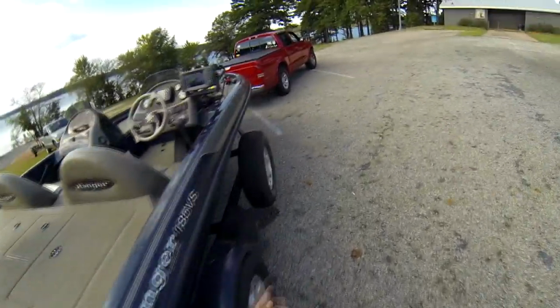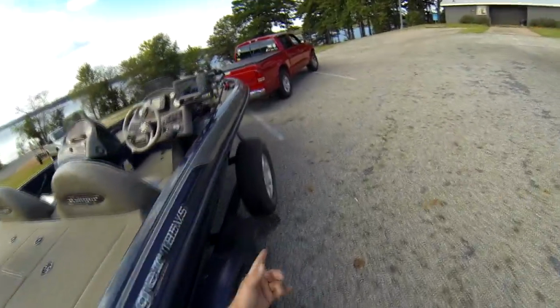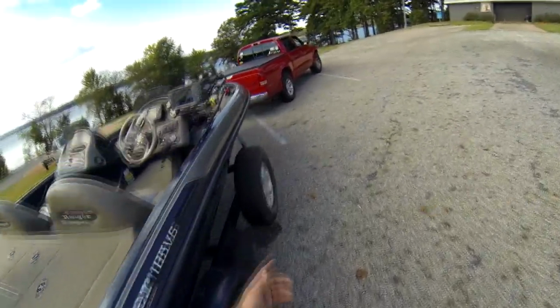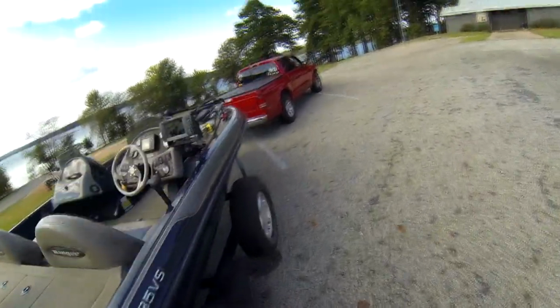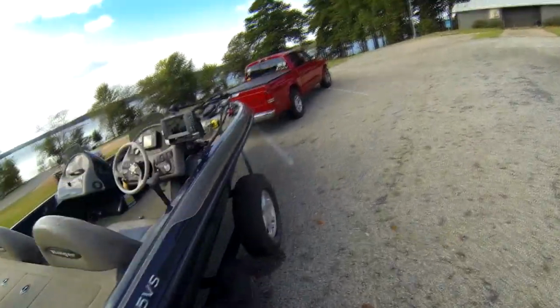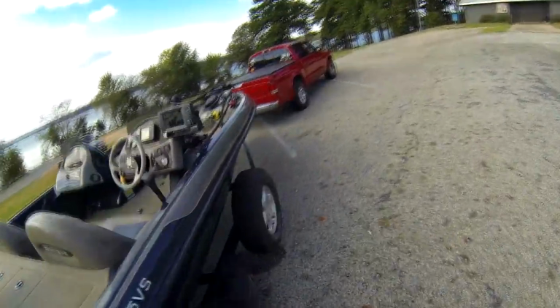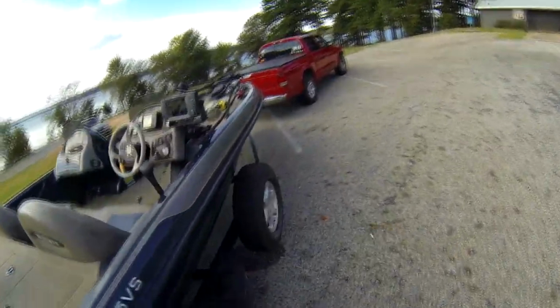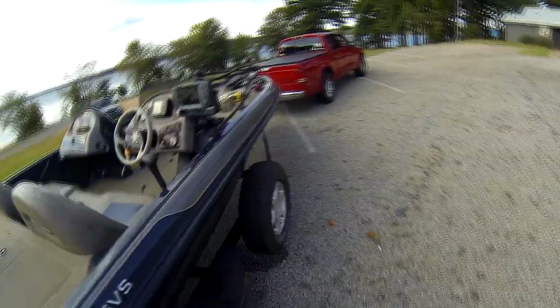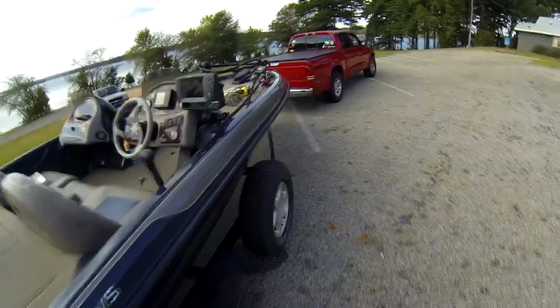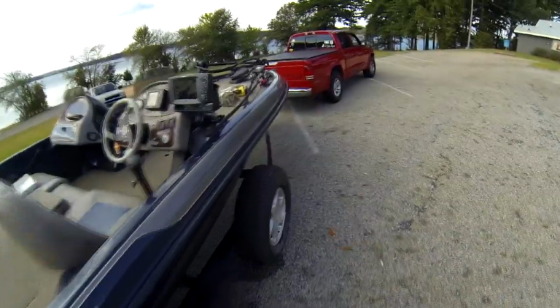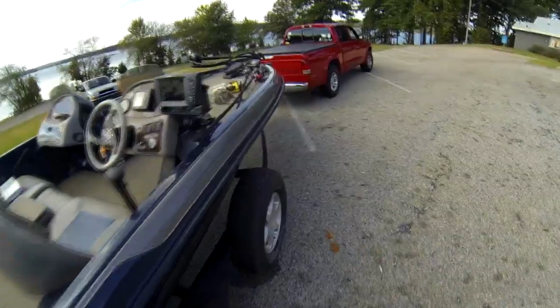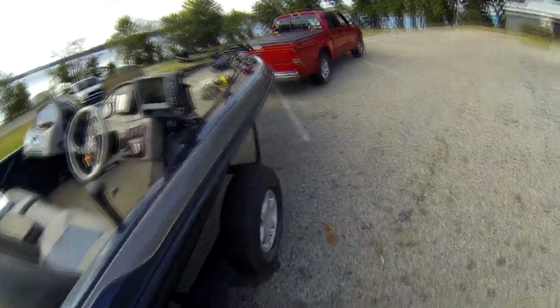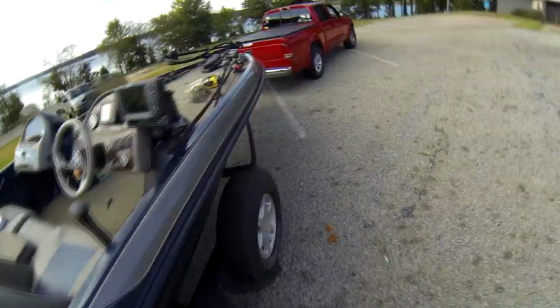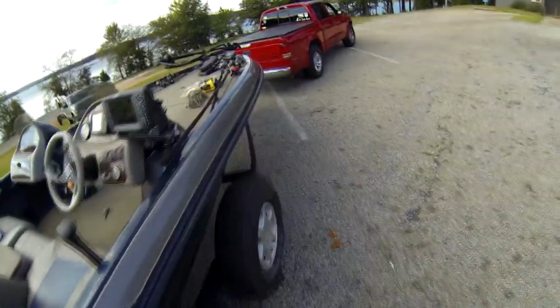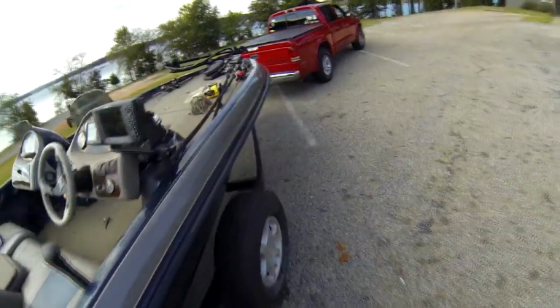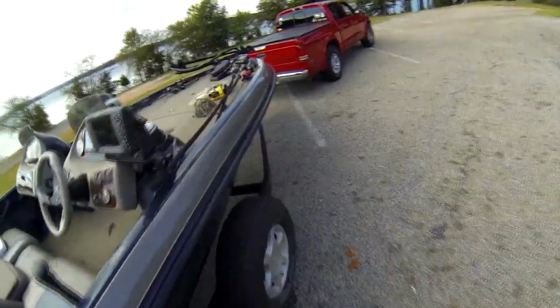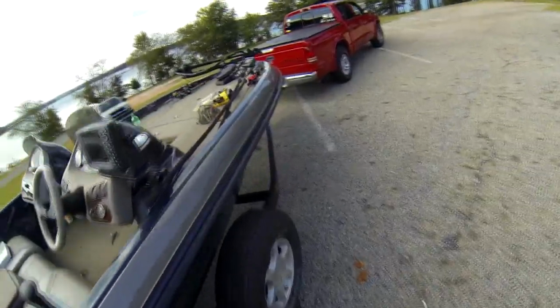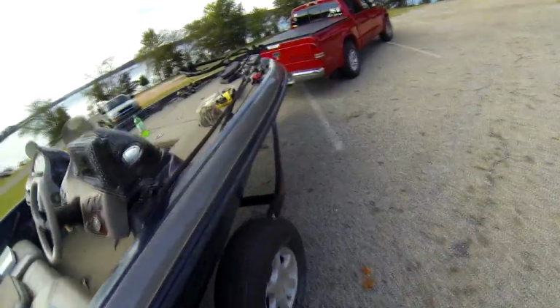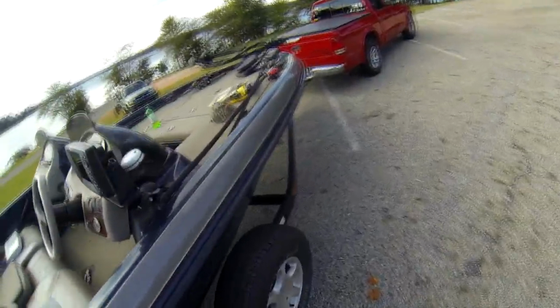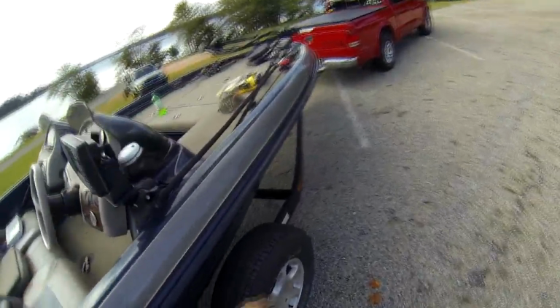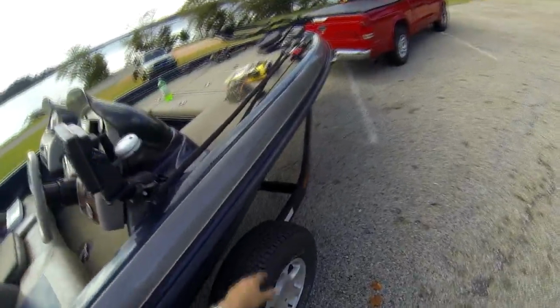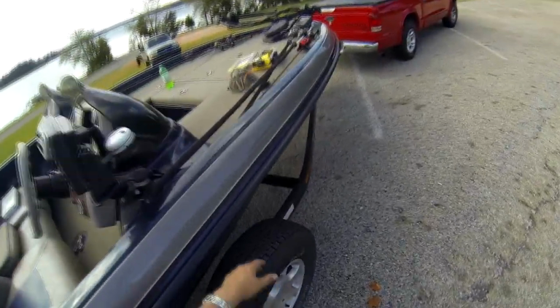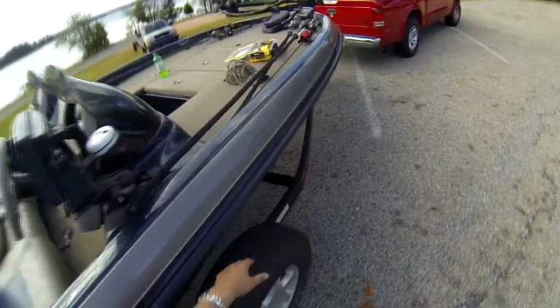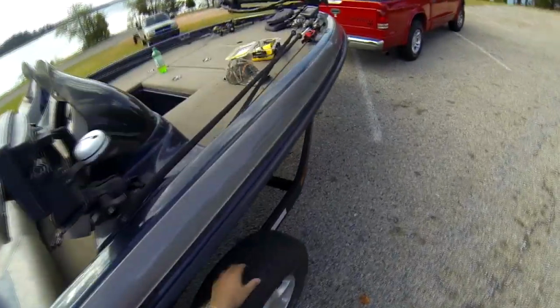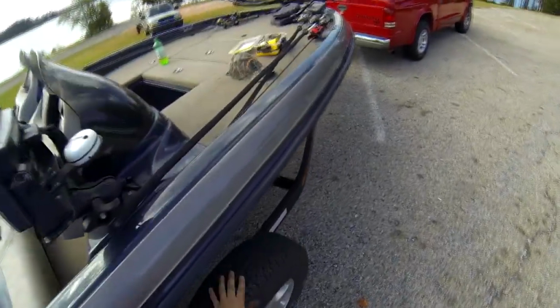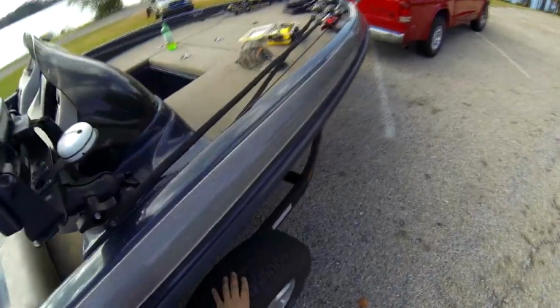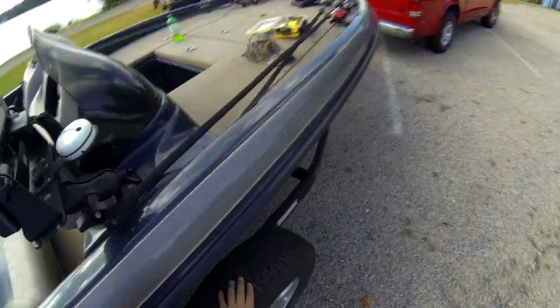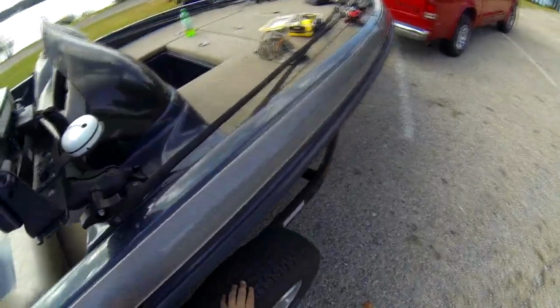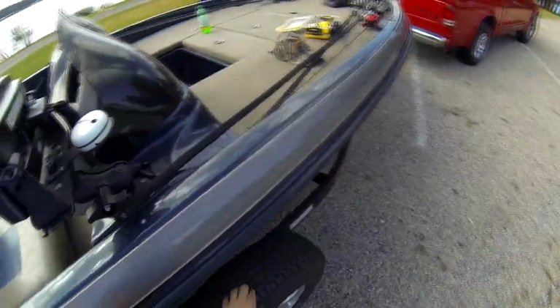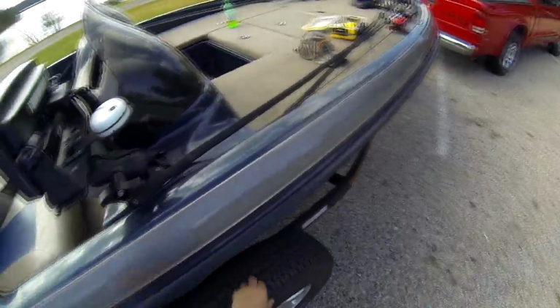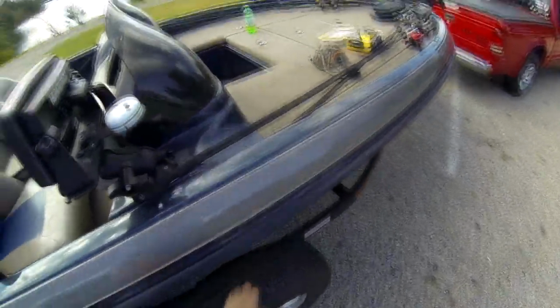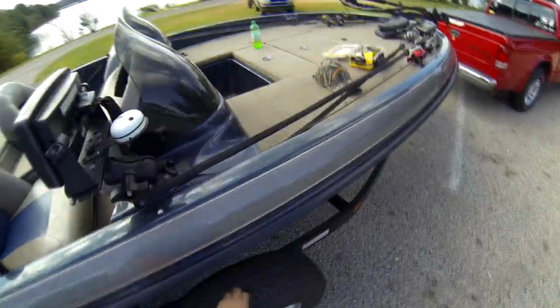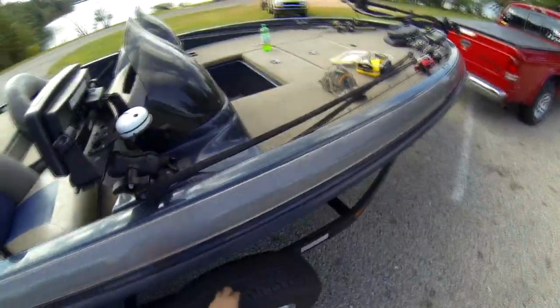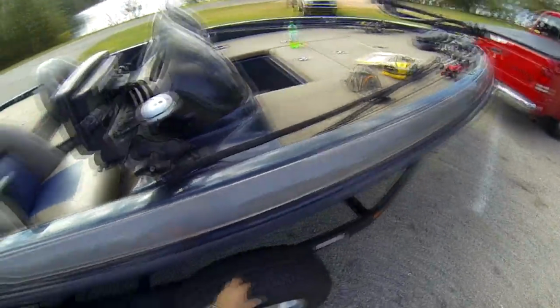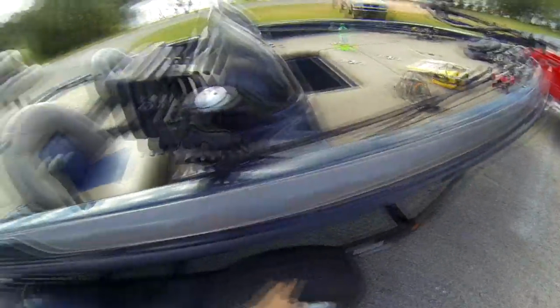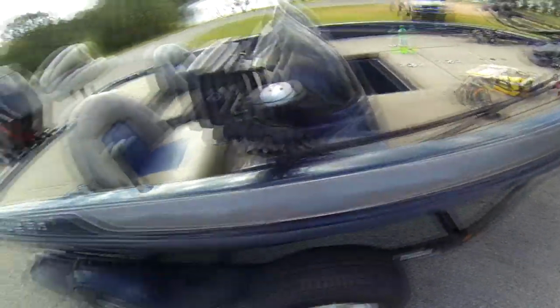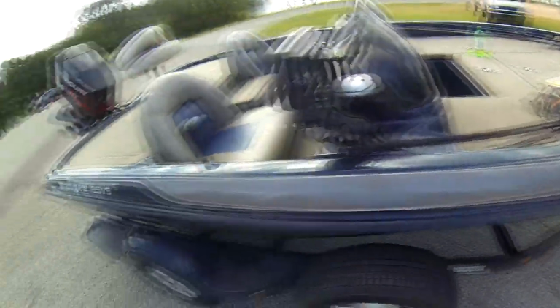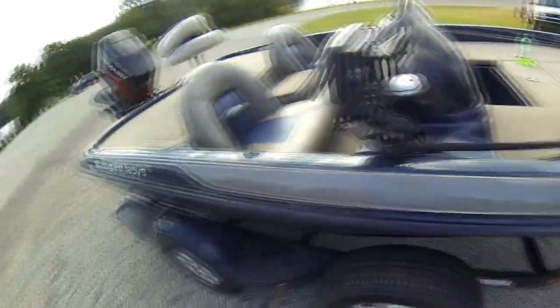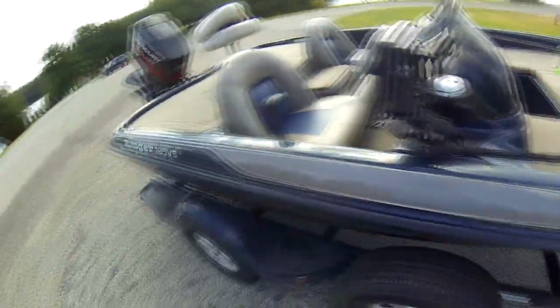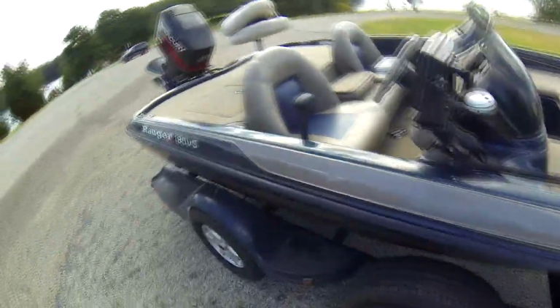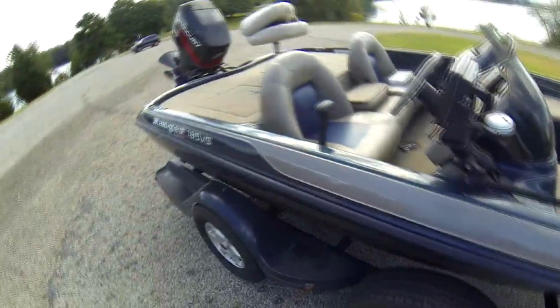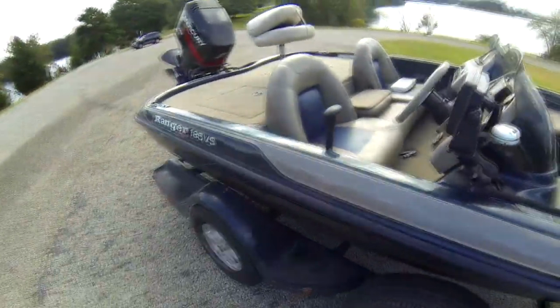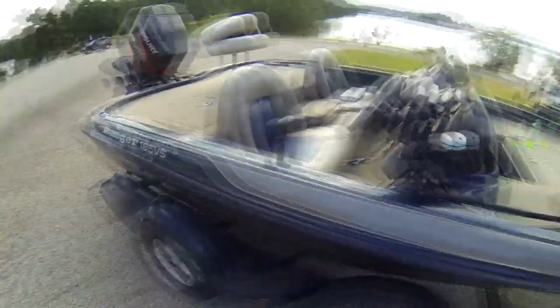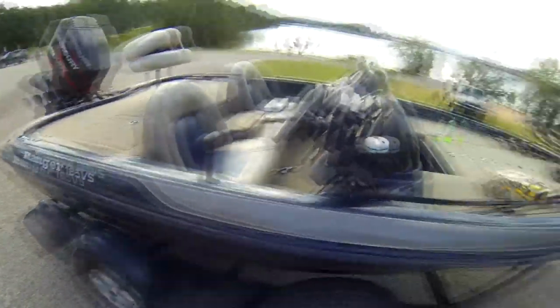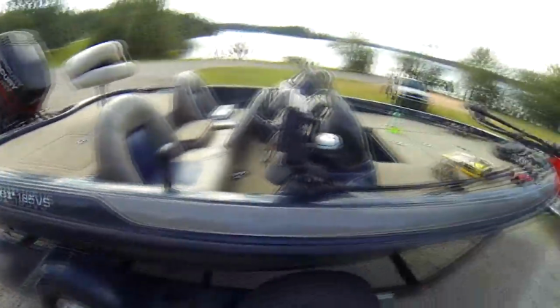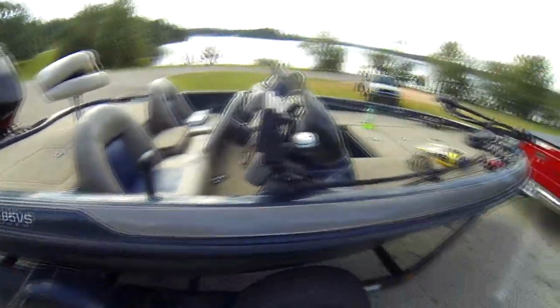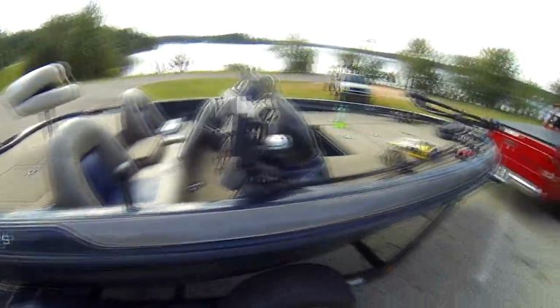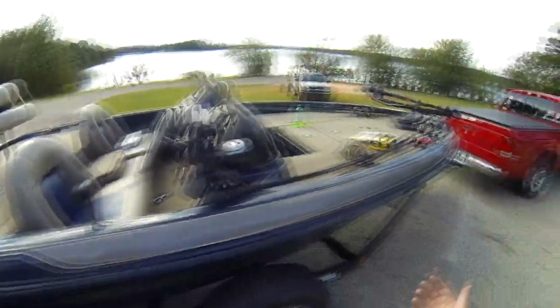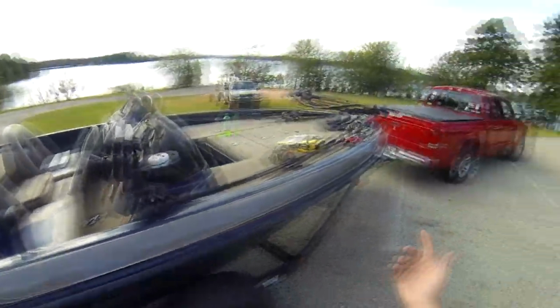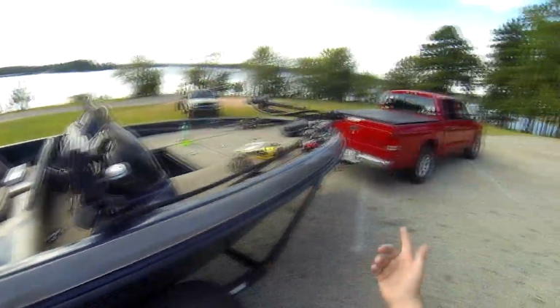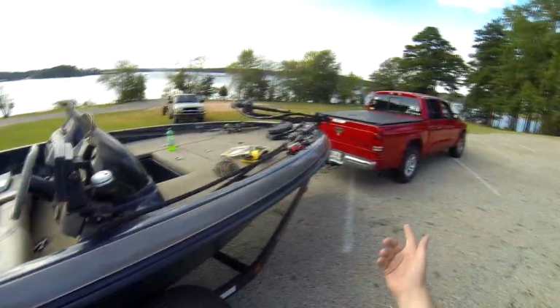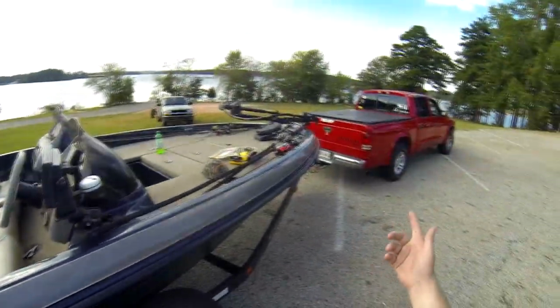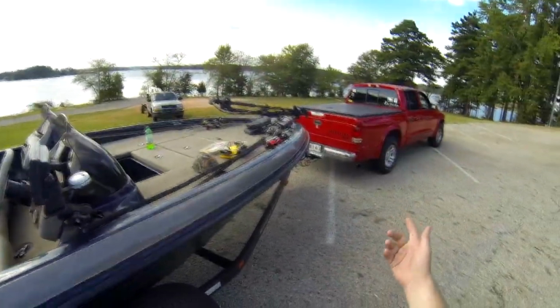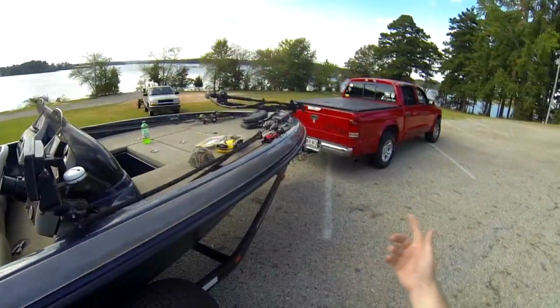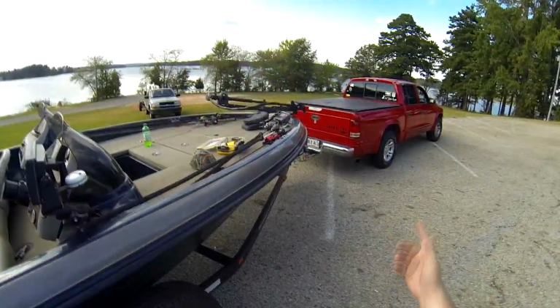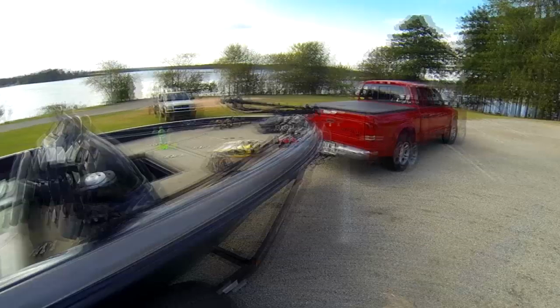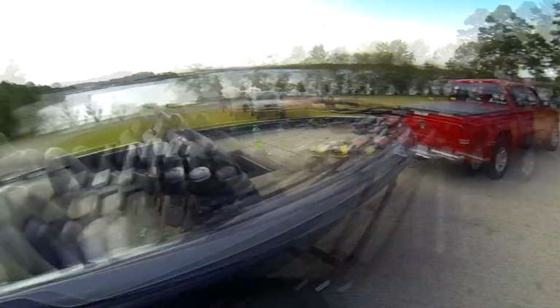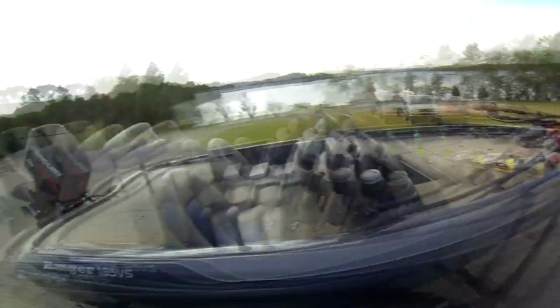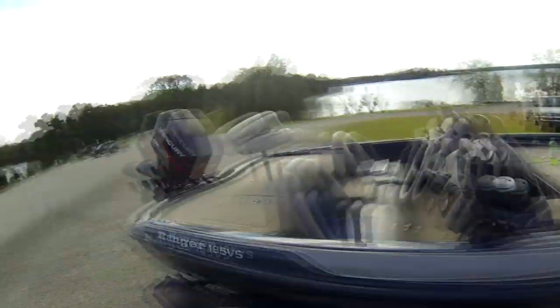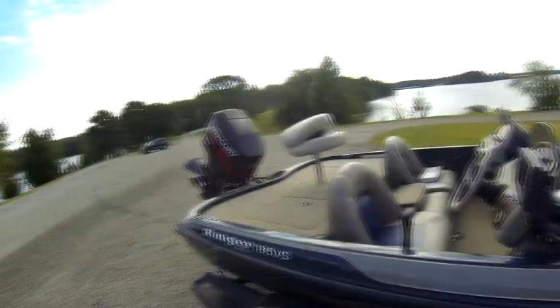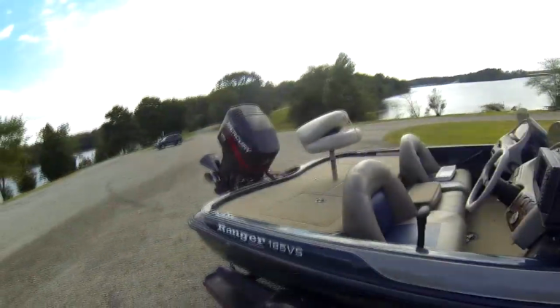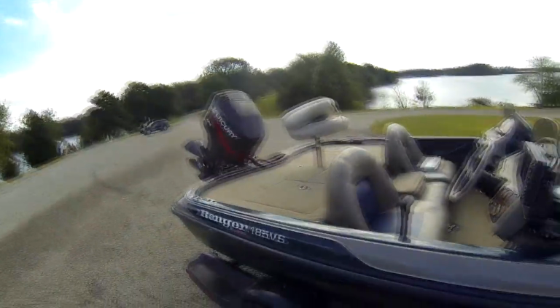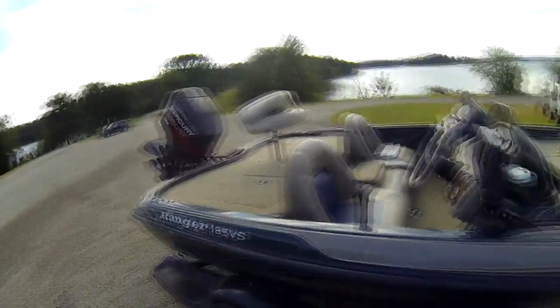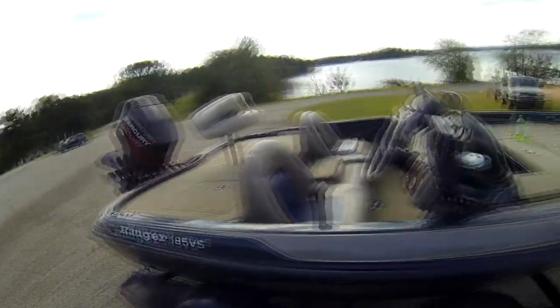I've got a nice spare tire. I always want to keep these inflated and ready to go — you just never know when you're going to need it. I've got a small jack in there too.